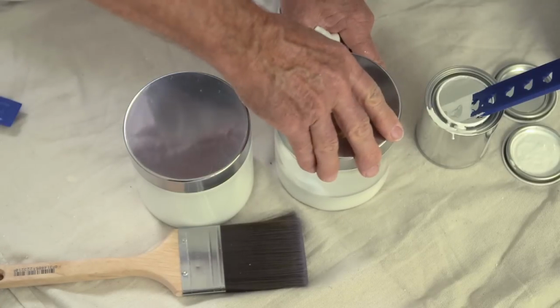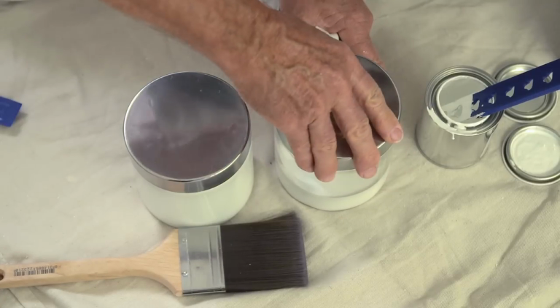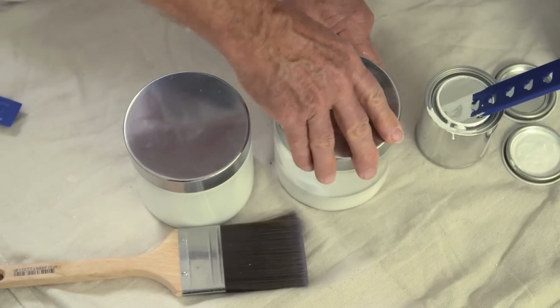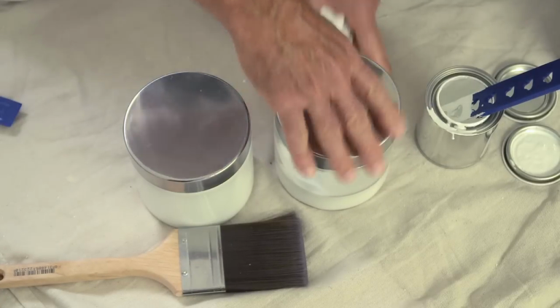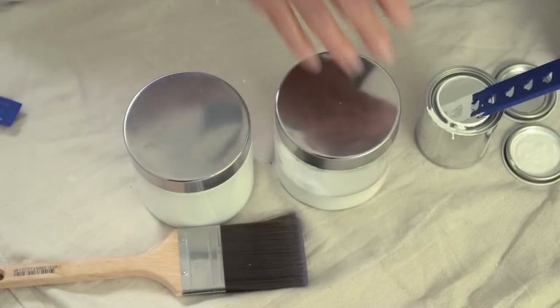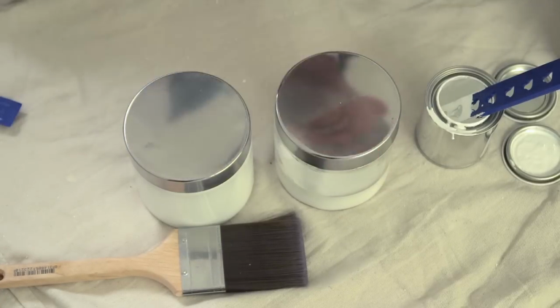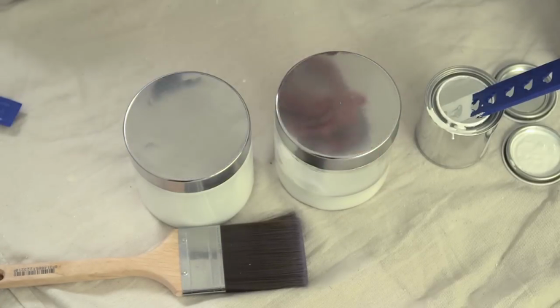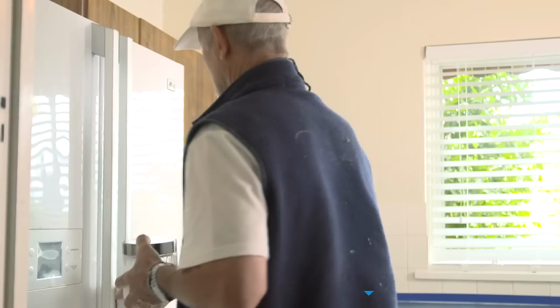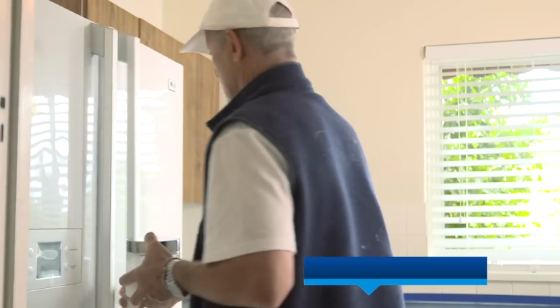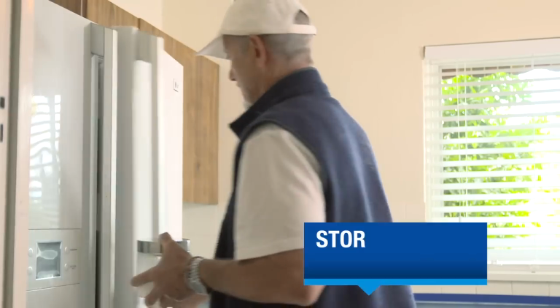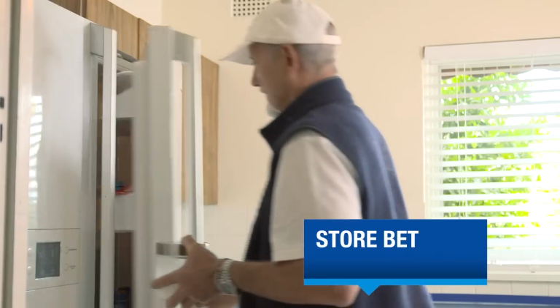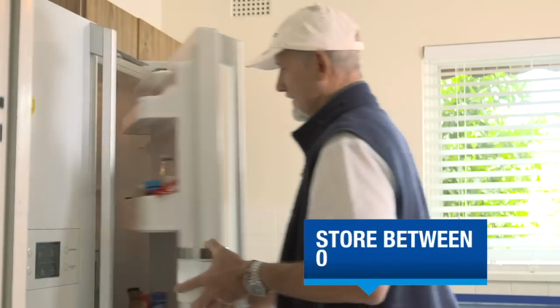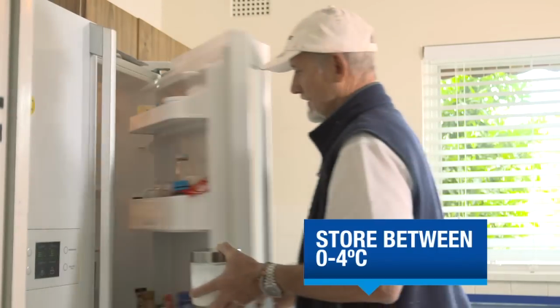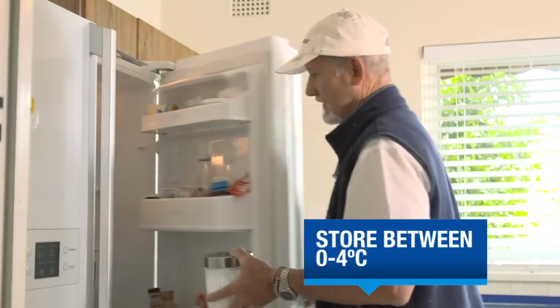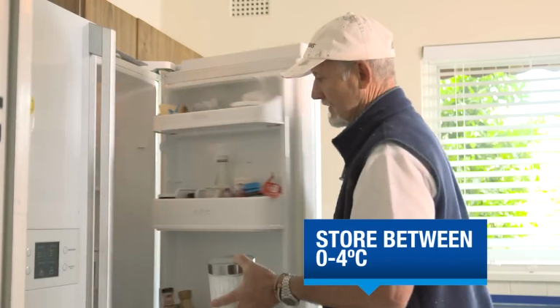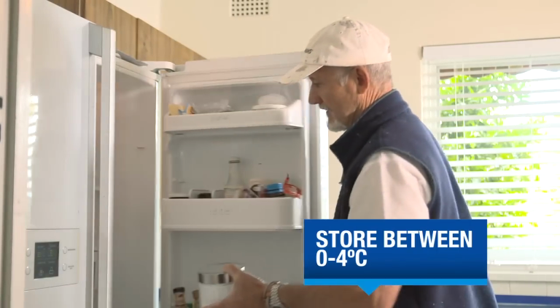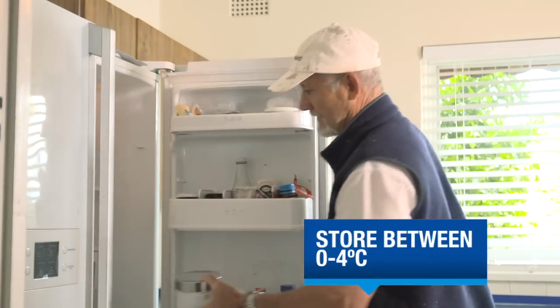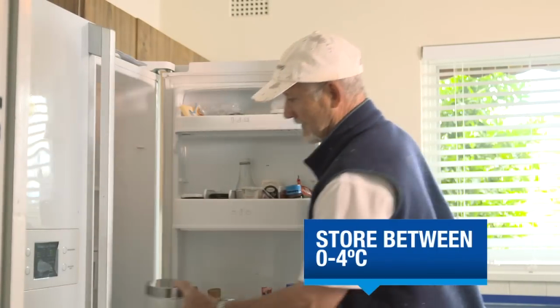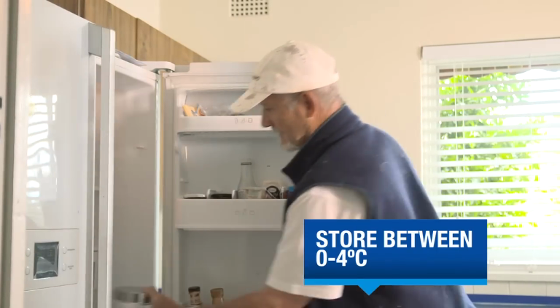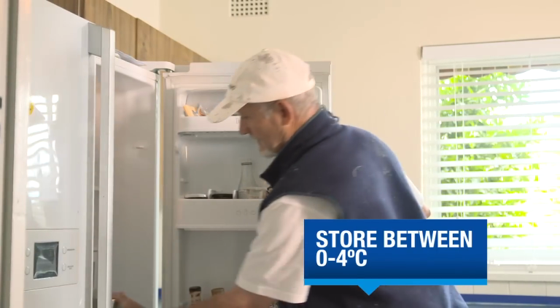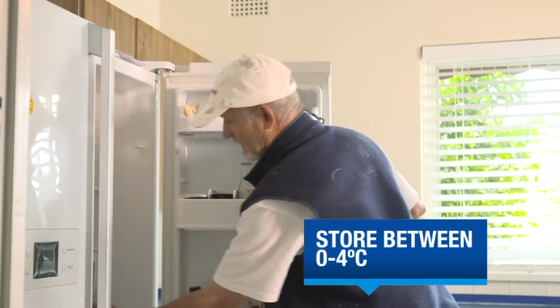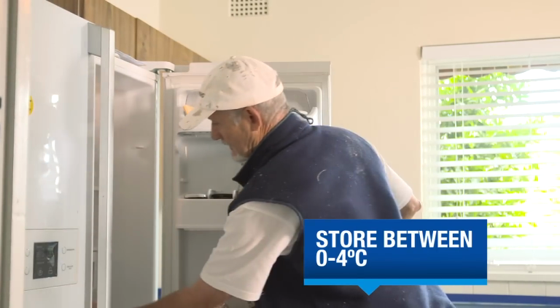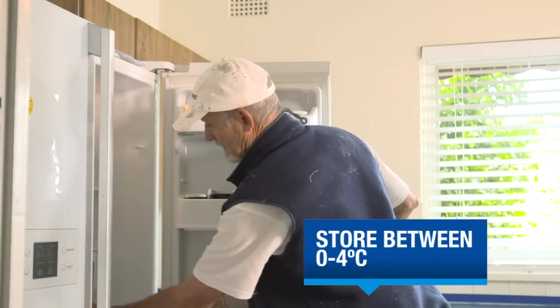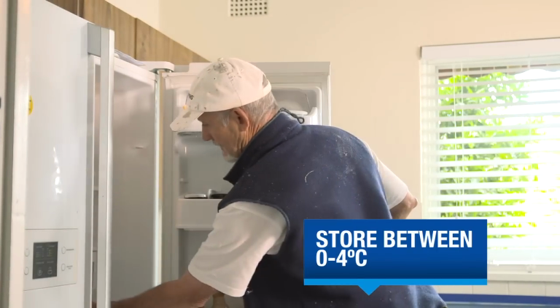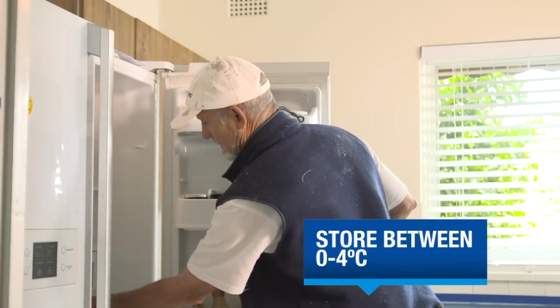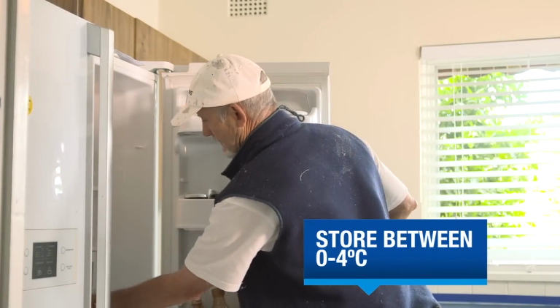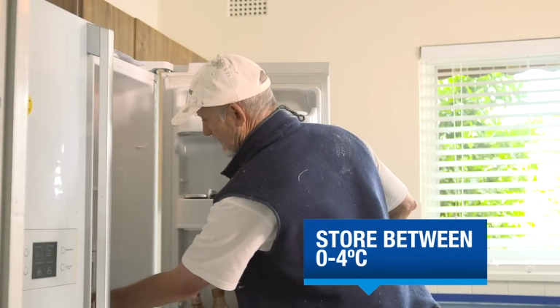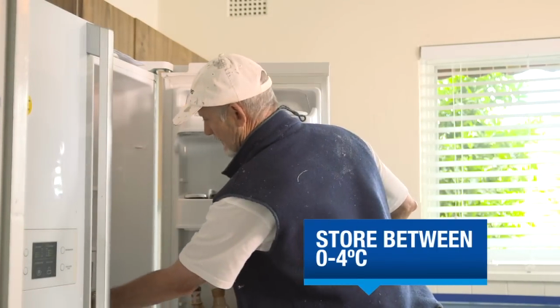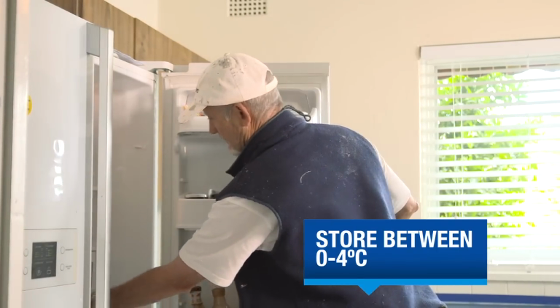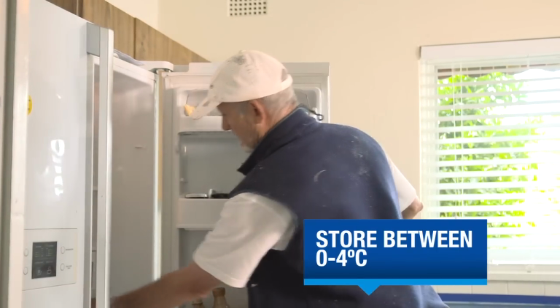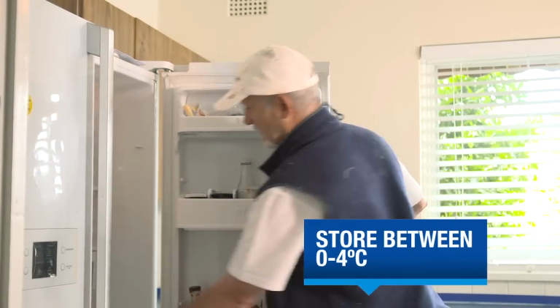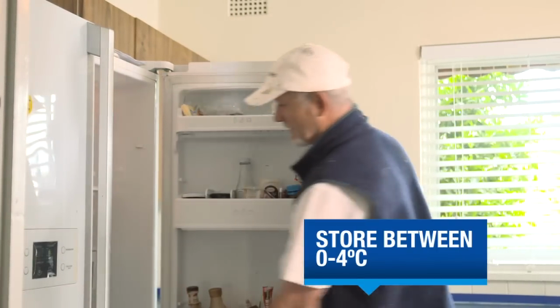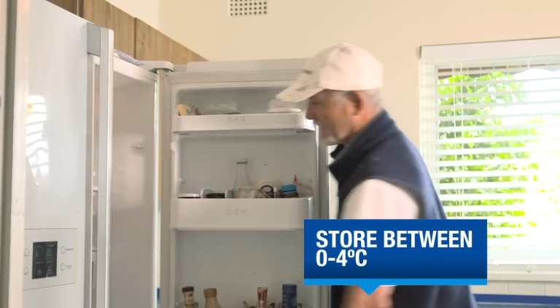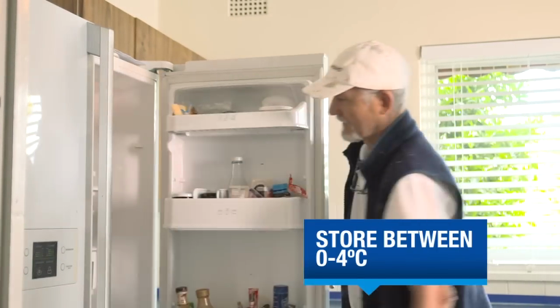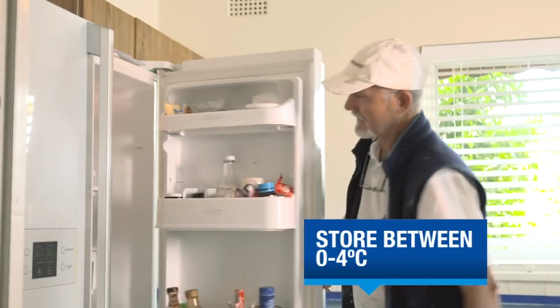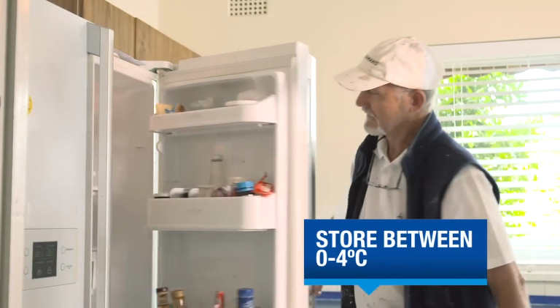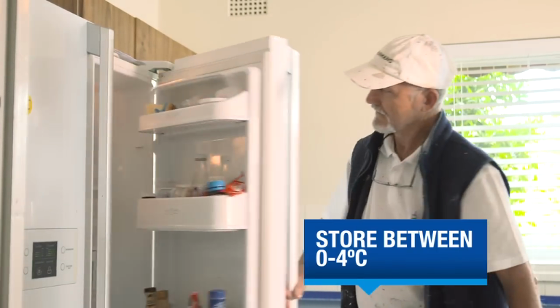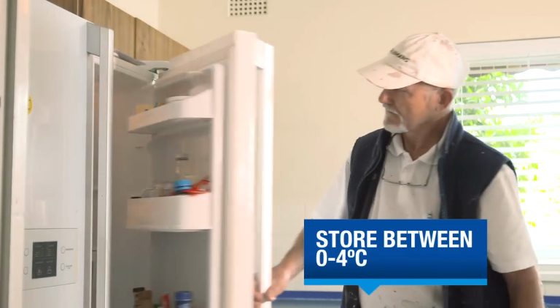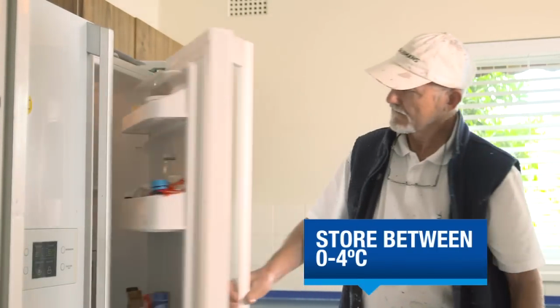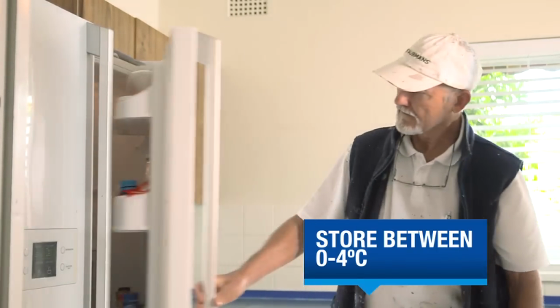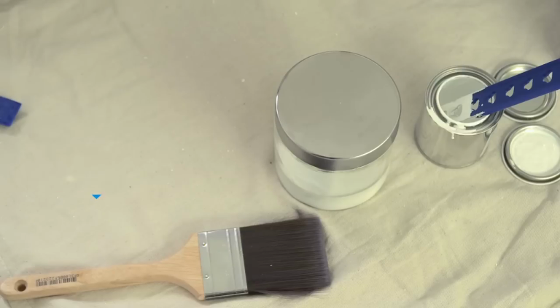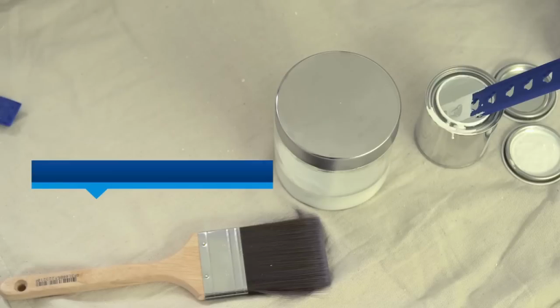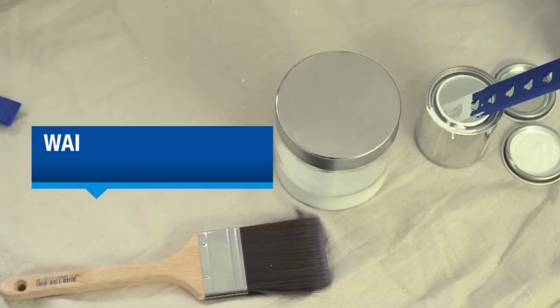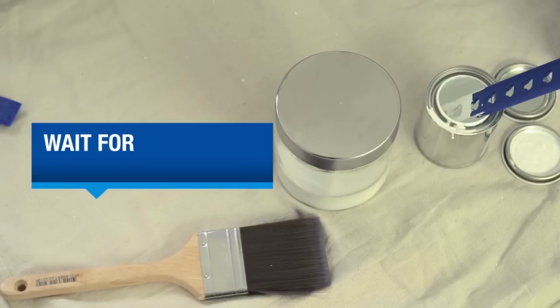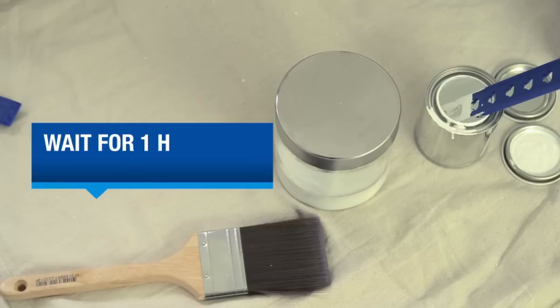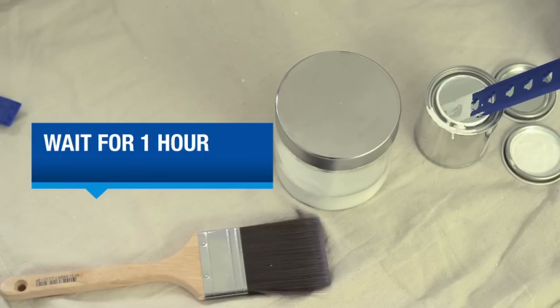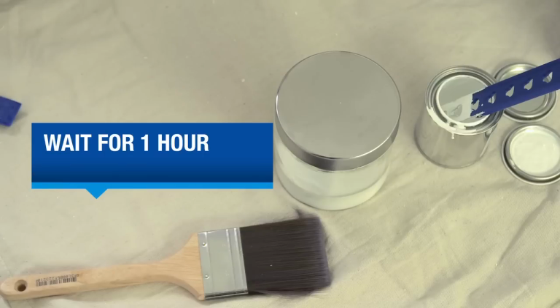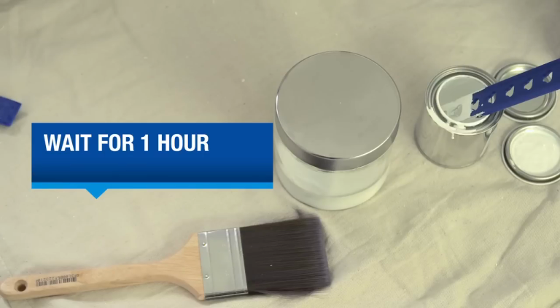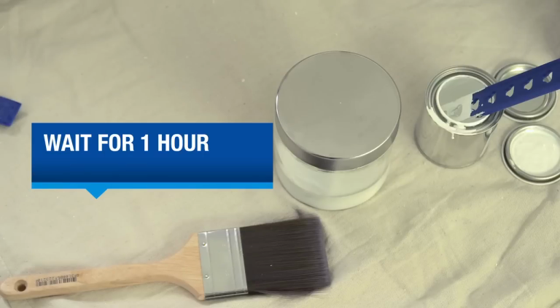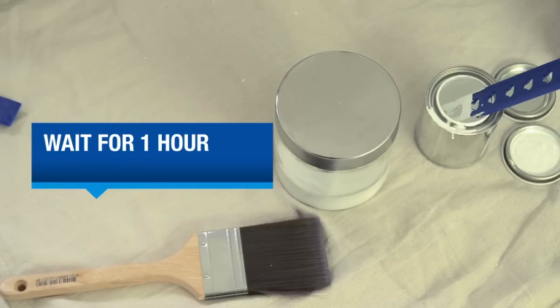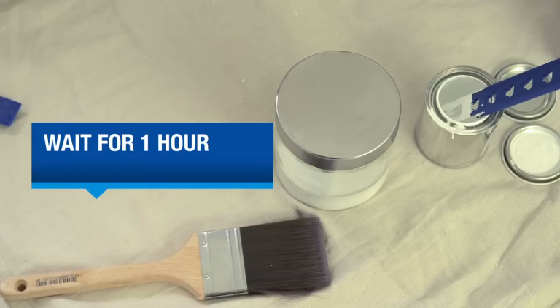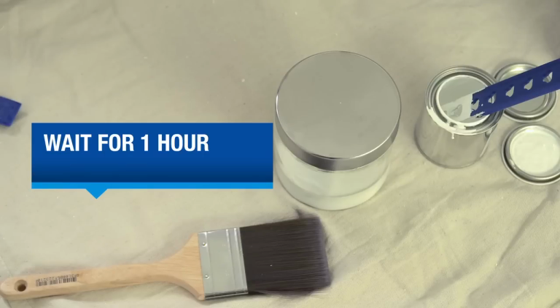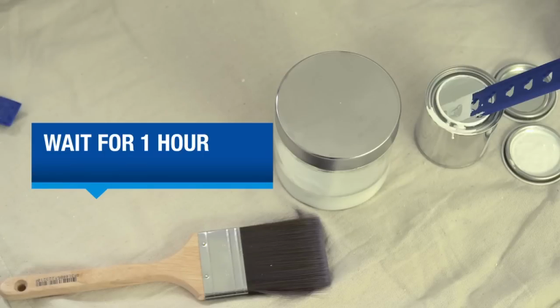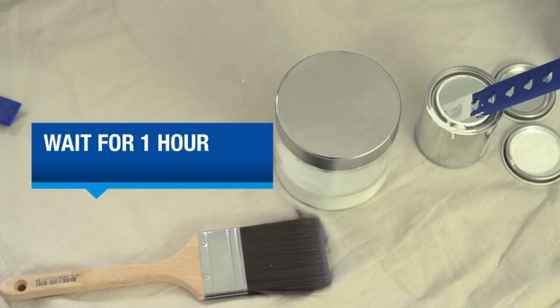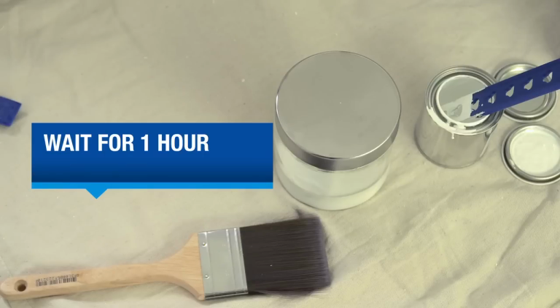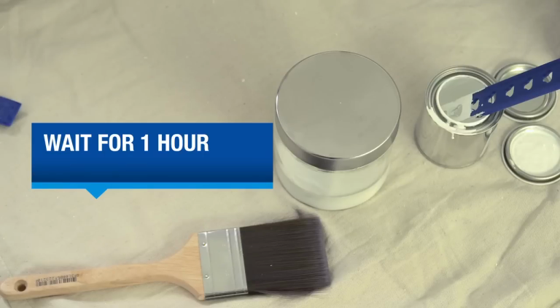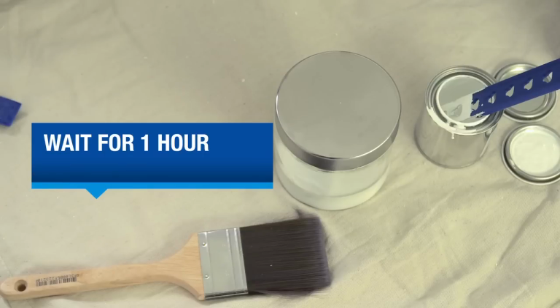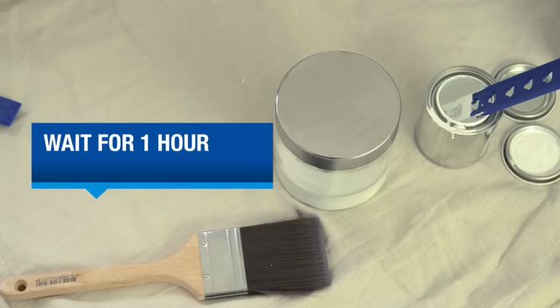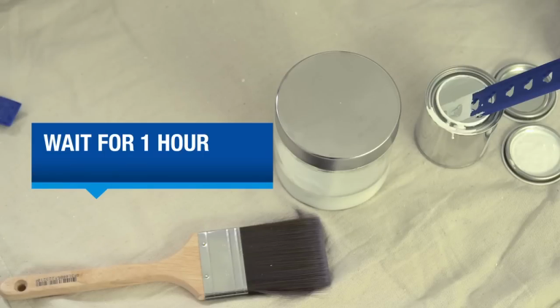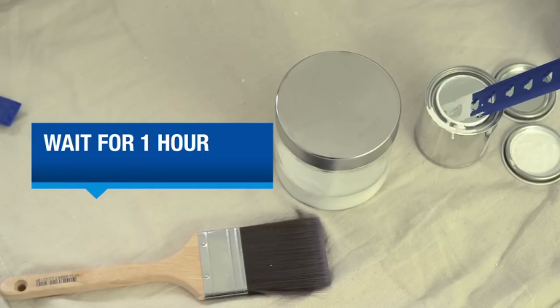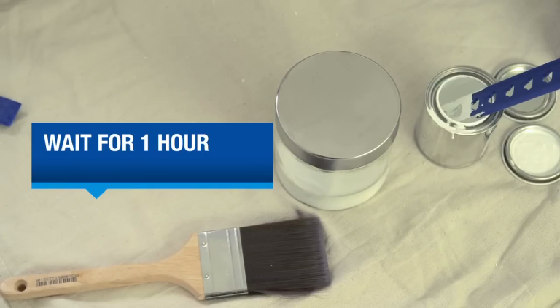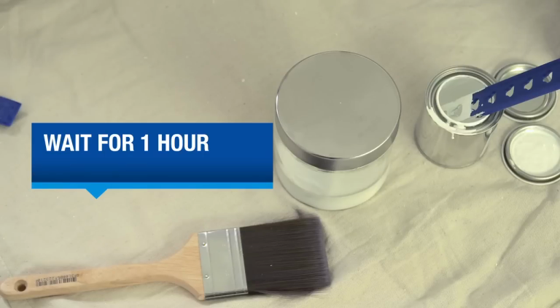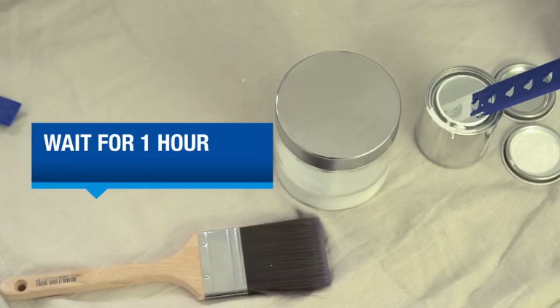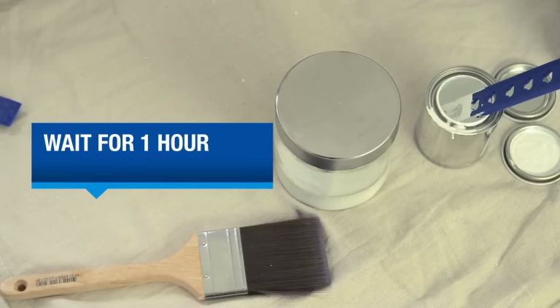Pour half the mixture into your other container and seal them both up nice and tight. Put one container in the fridge — make sure it's pretty cold, between zero and four degrees — and let the other half stand for an hour at room temperature.